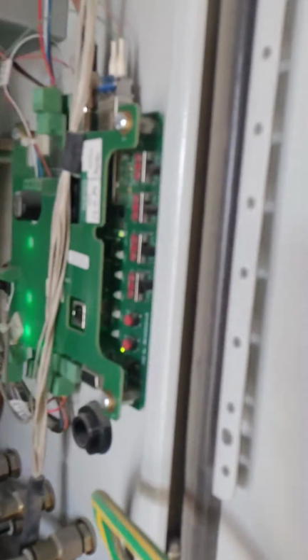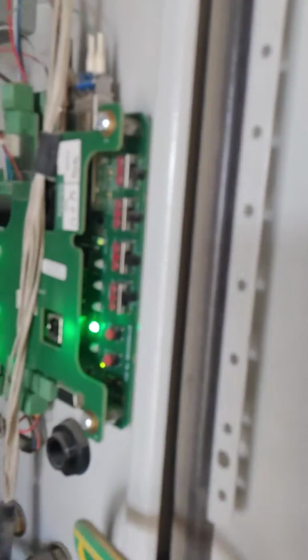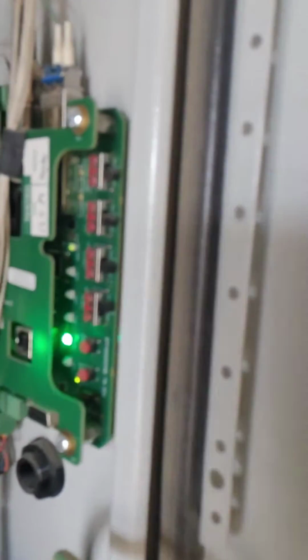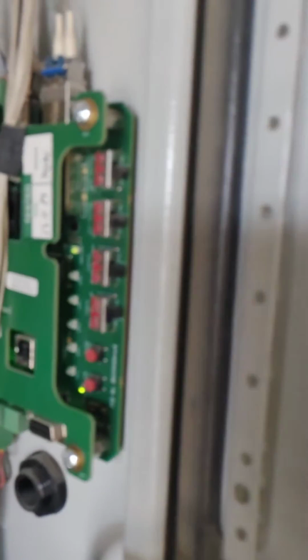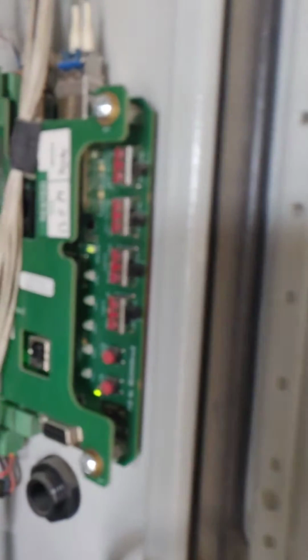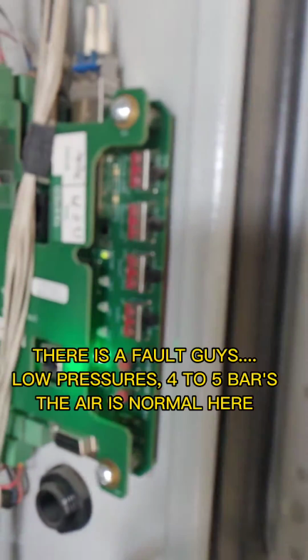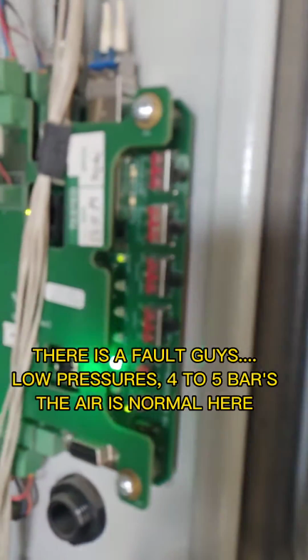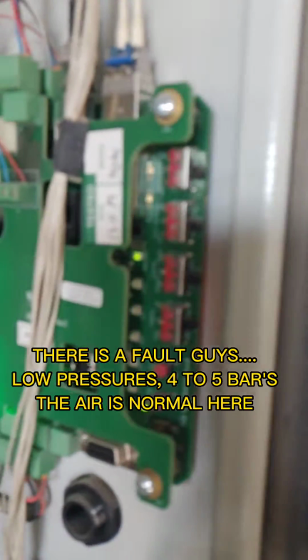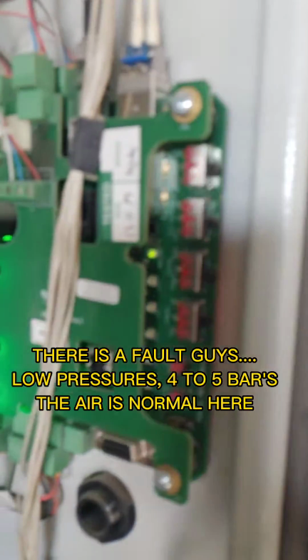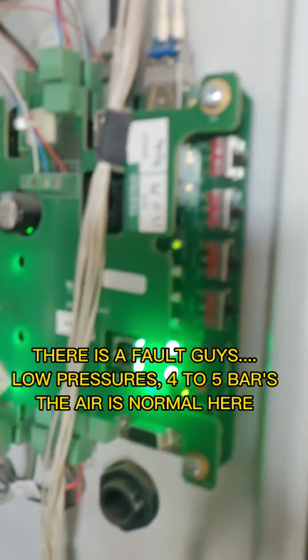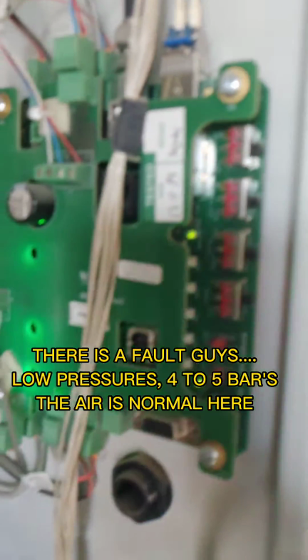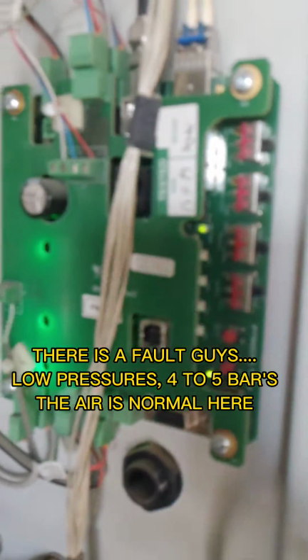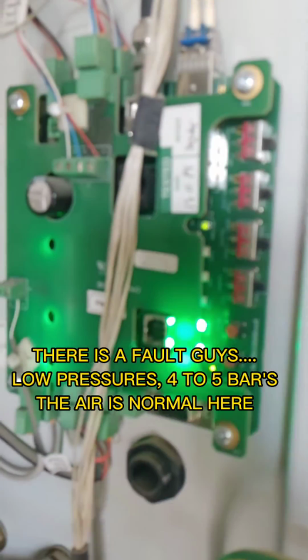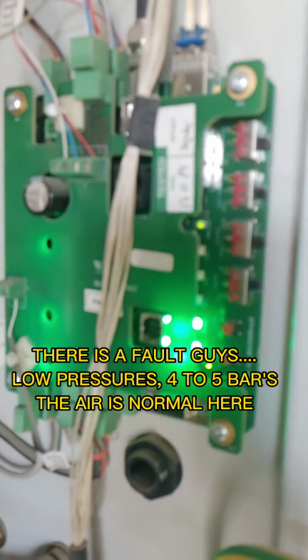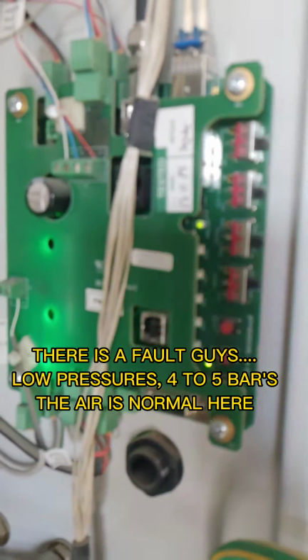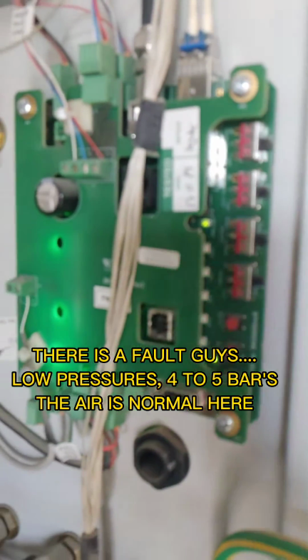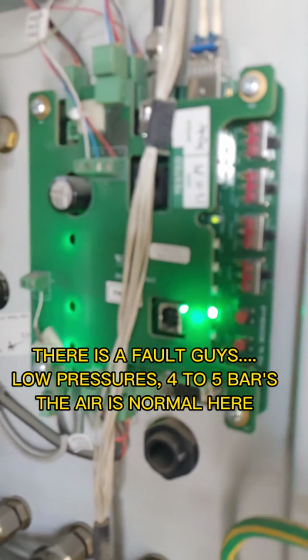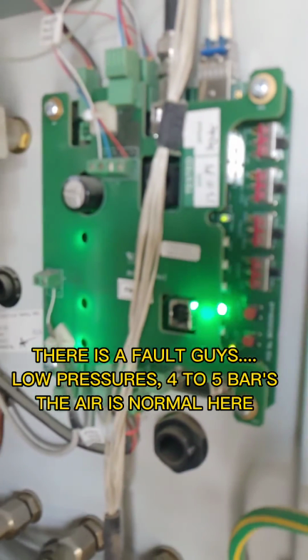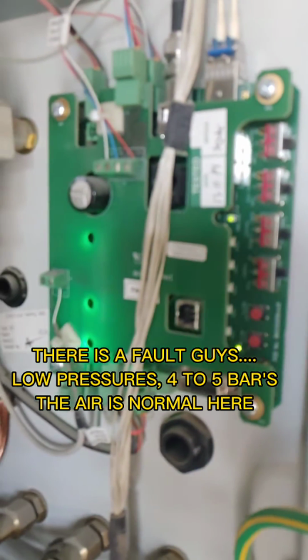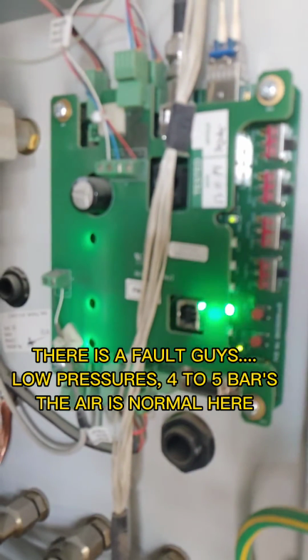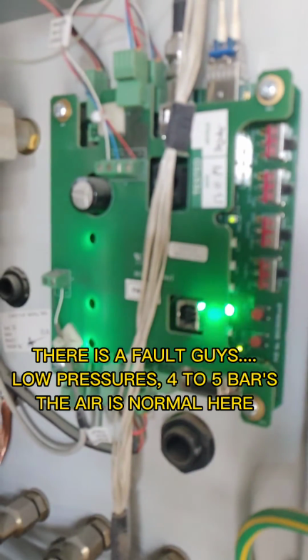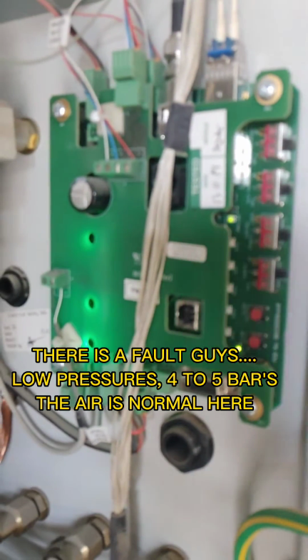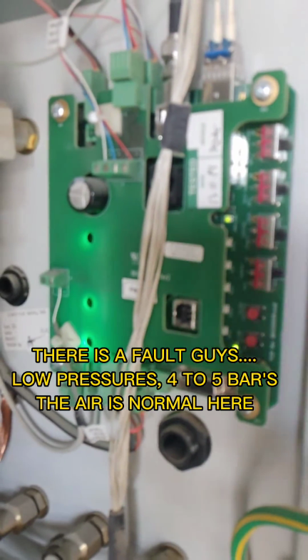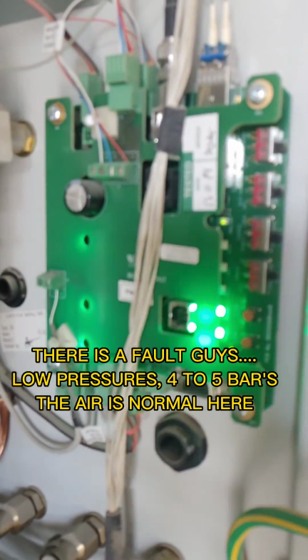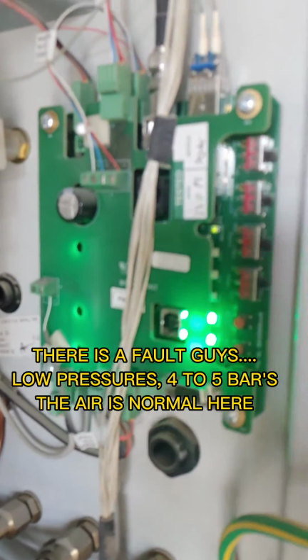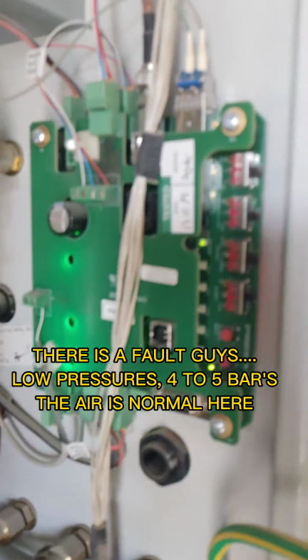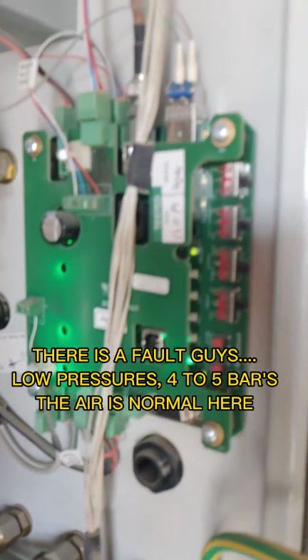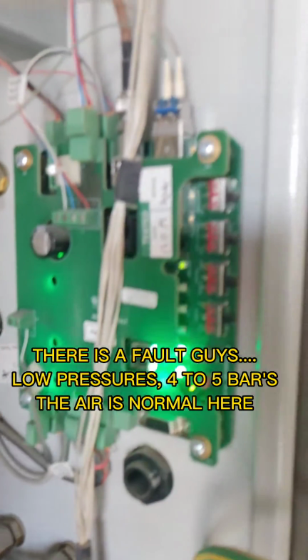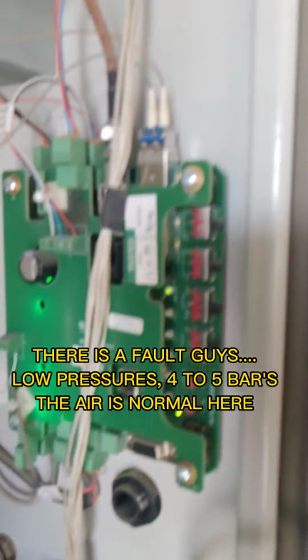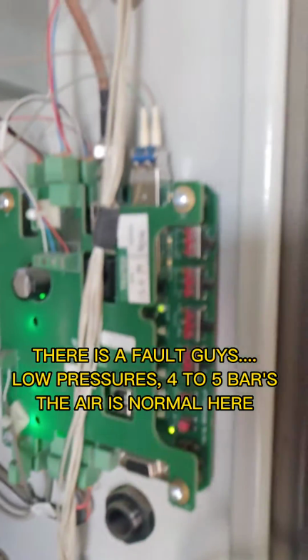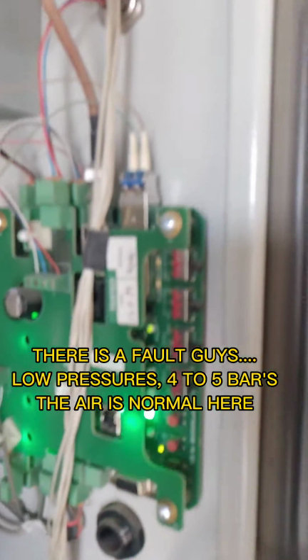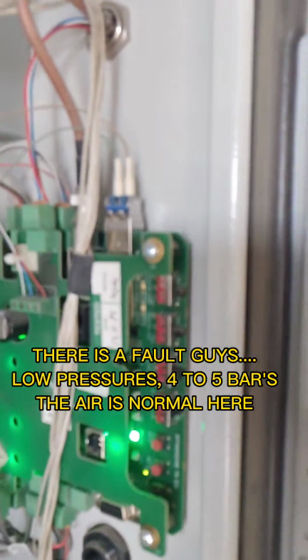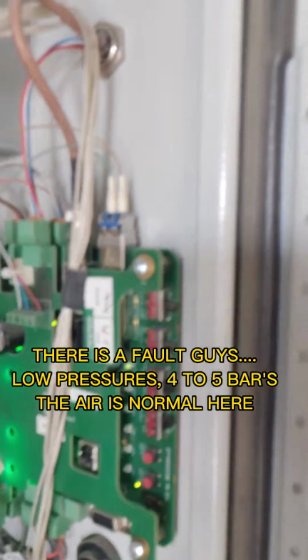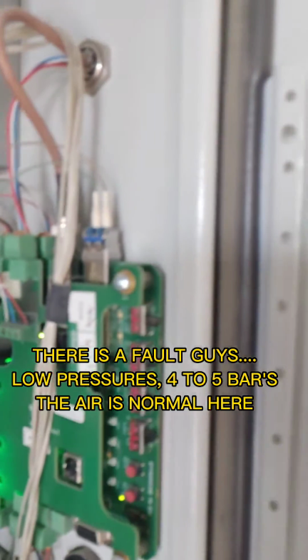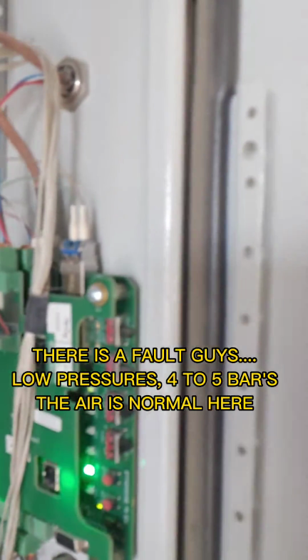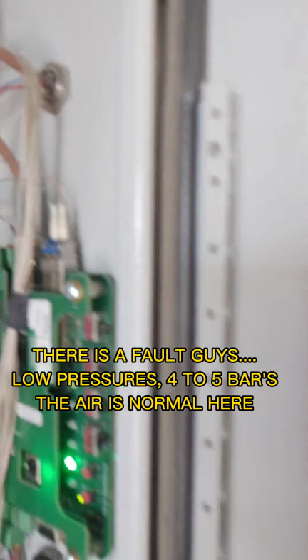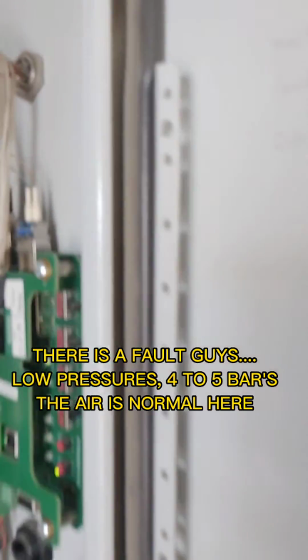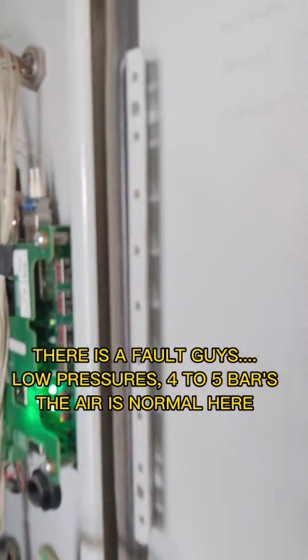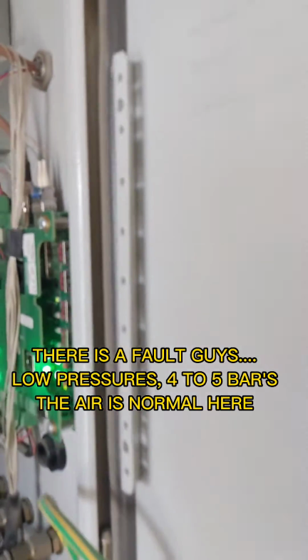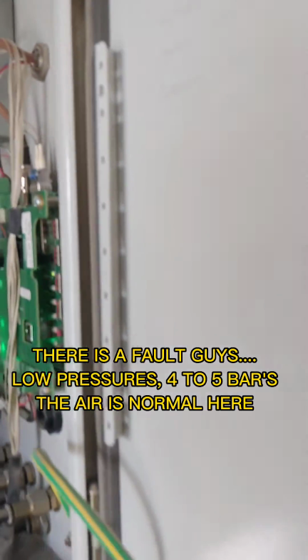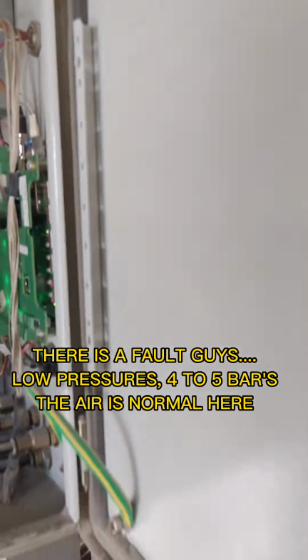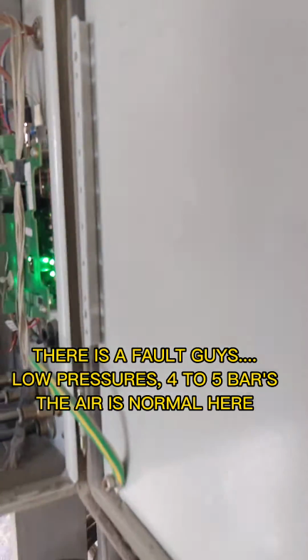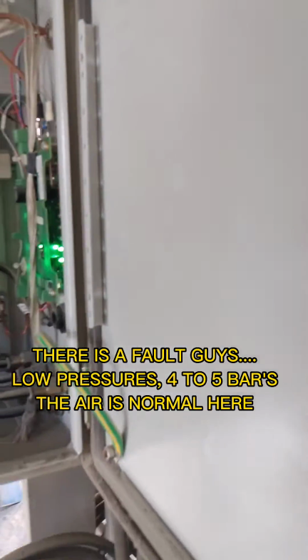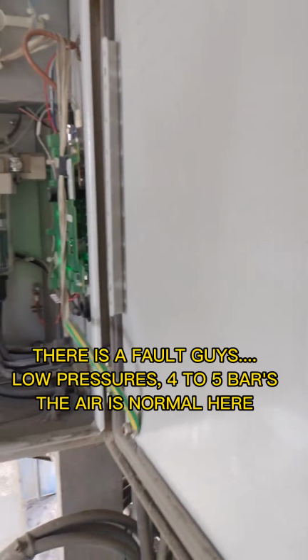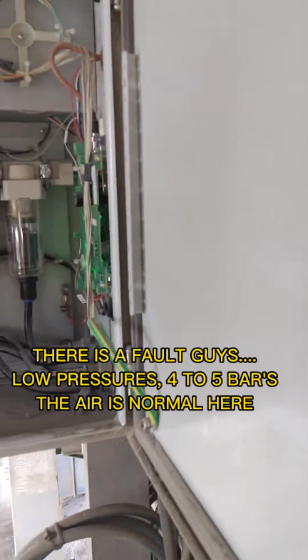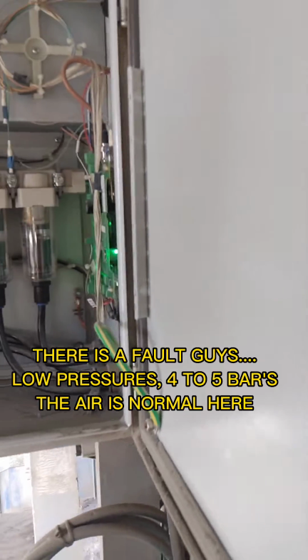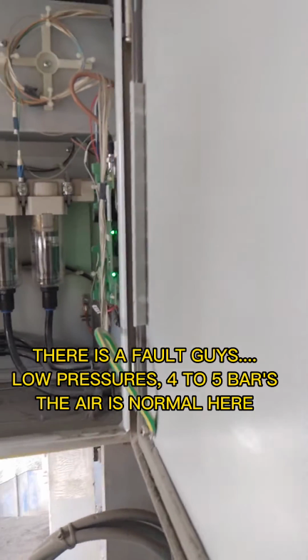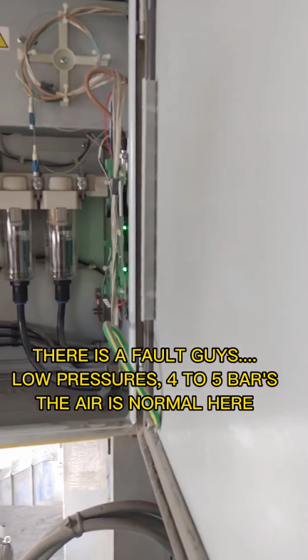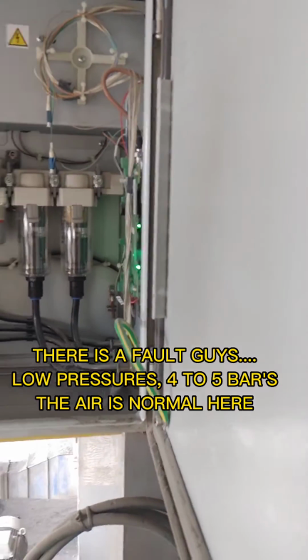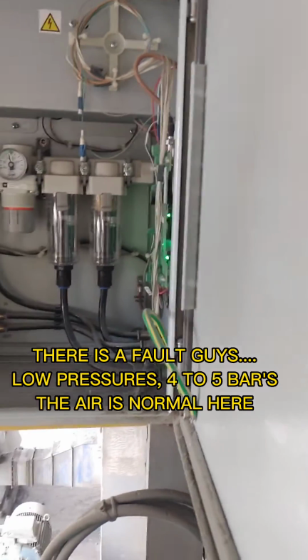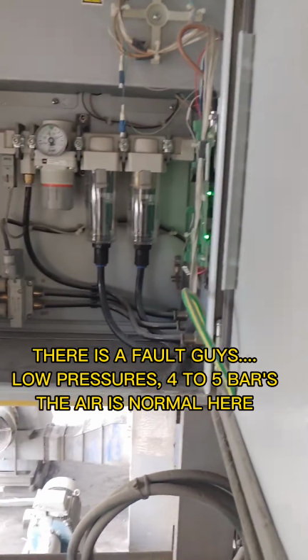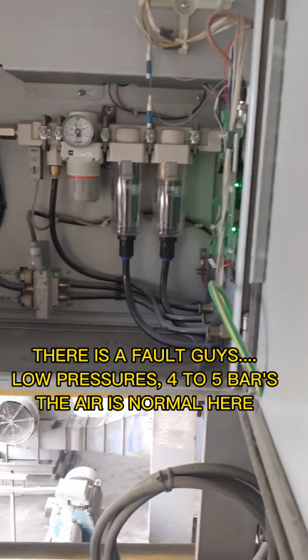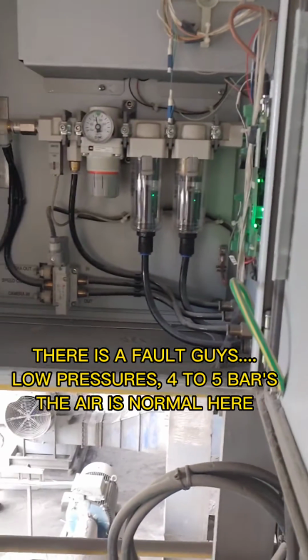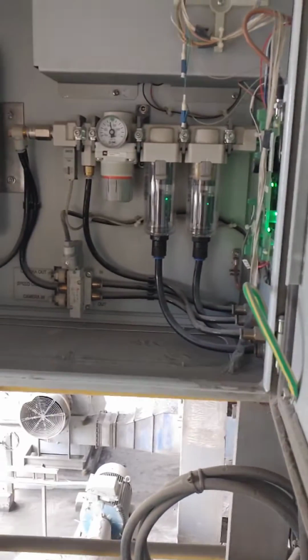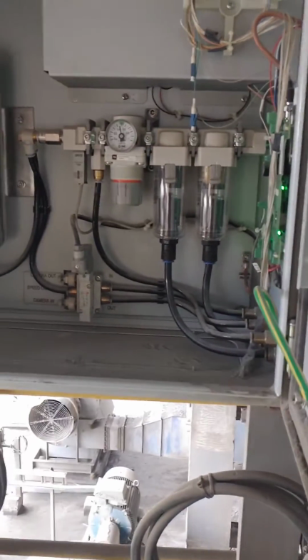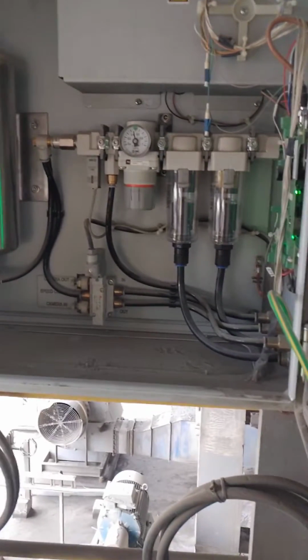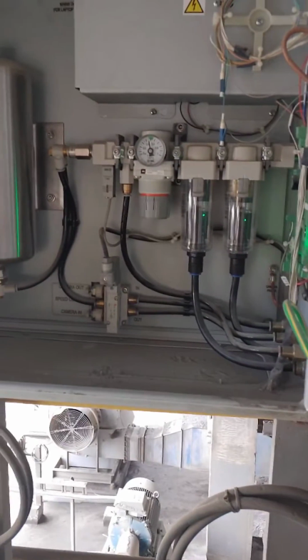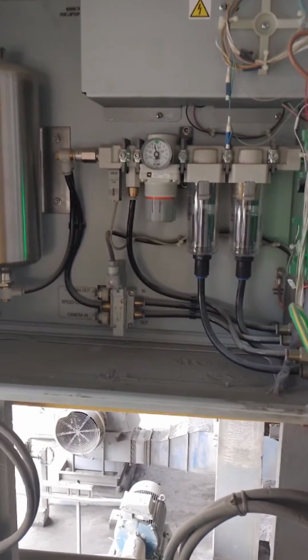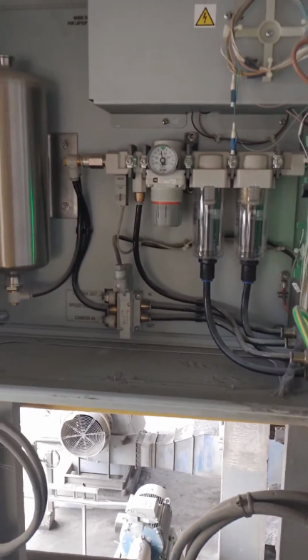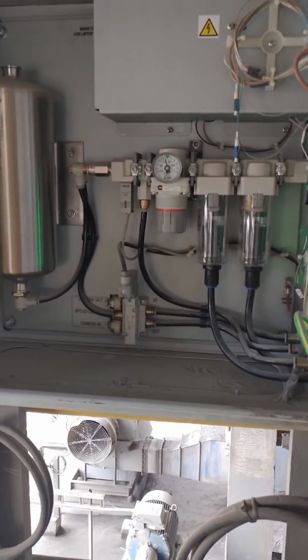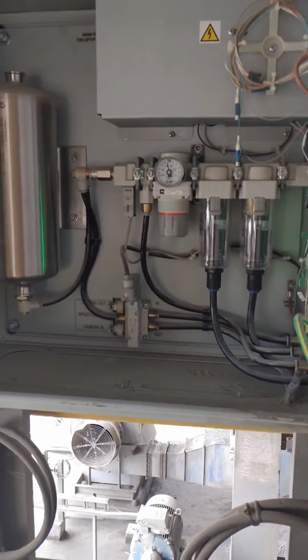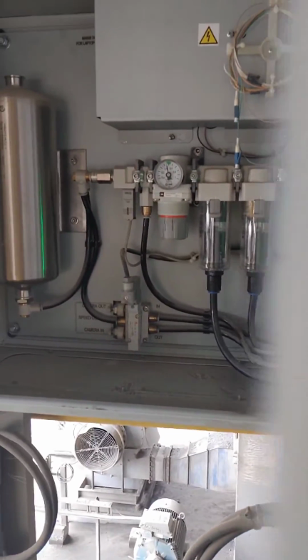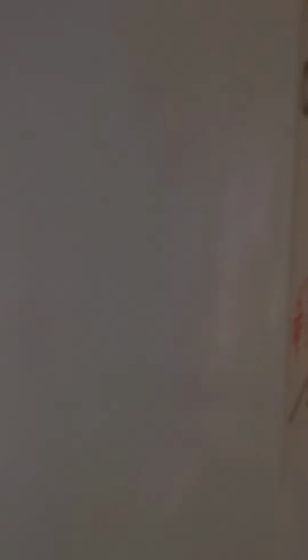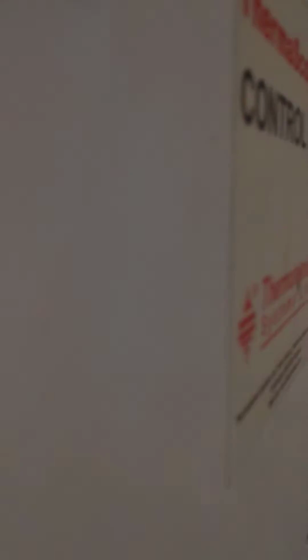There is a fault, guys — low pressures, 4-5 bars. The air is normal here.